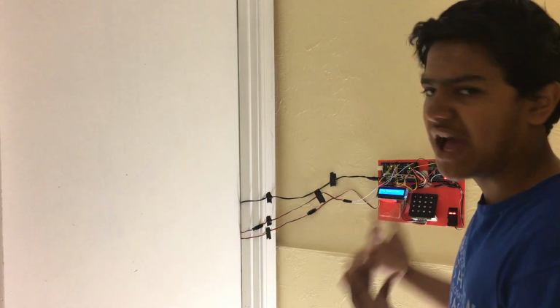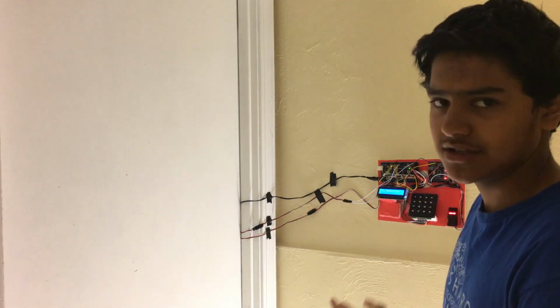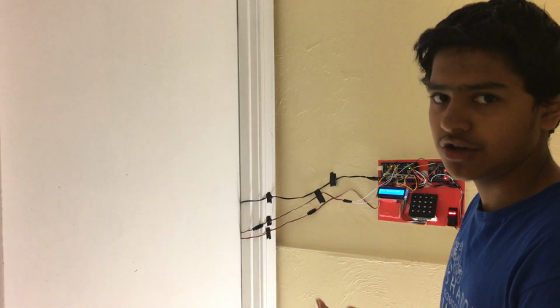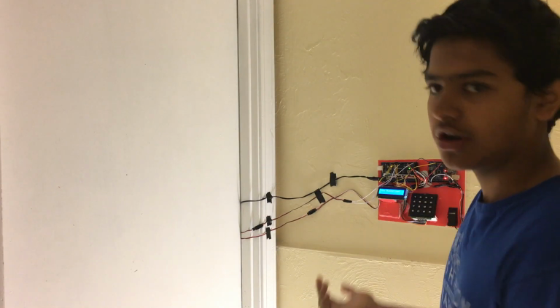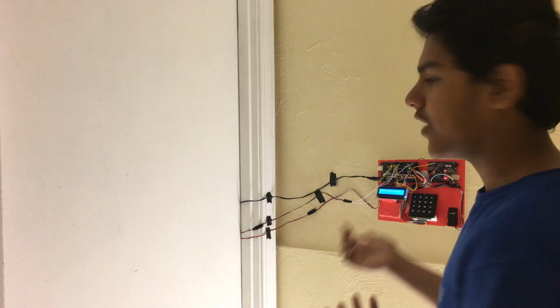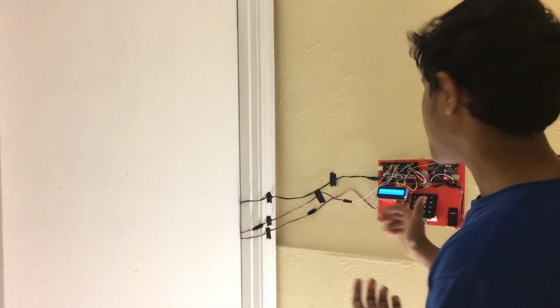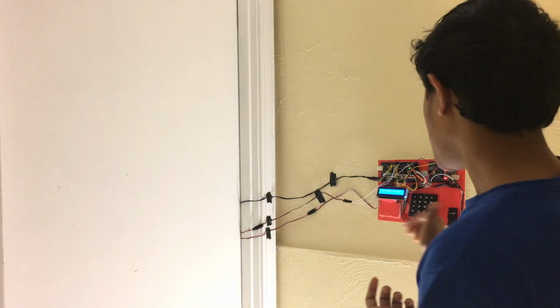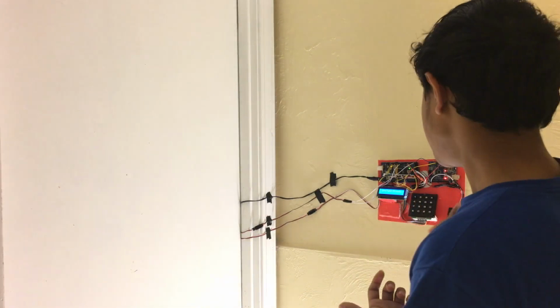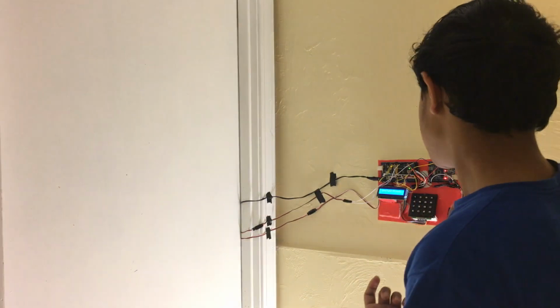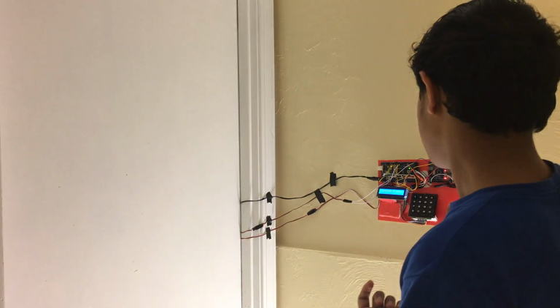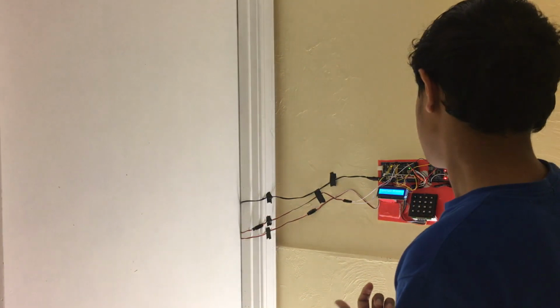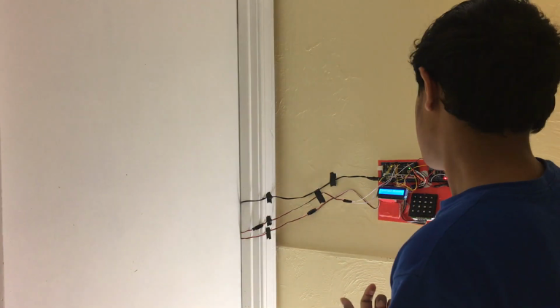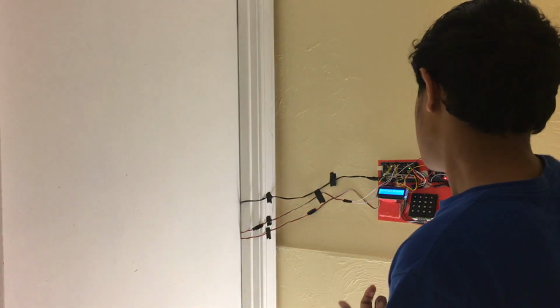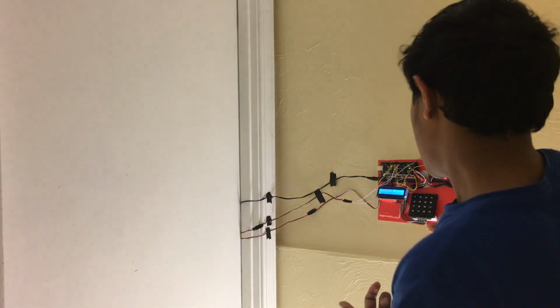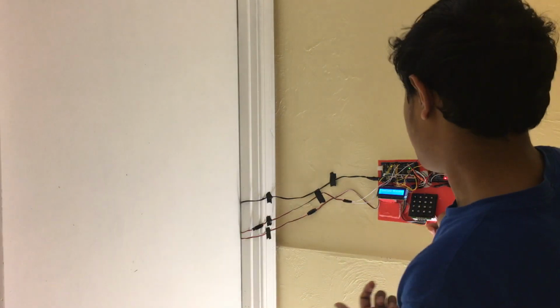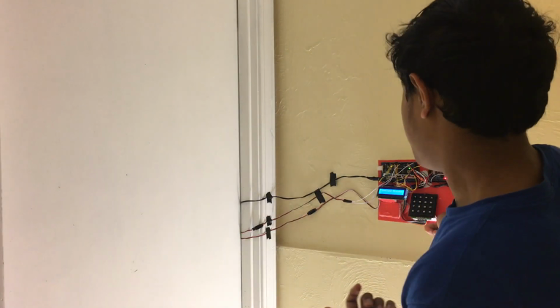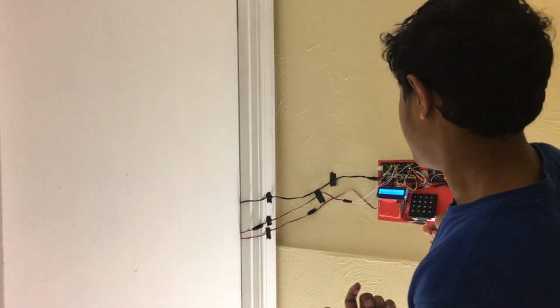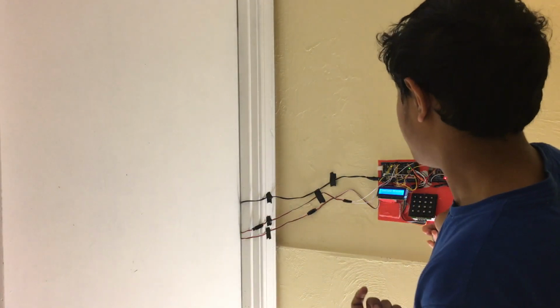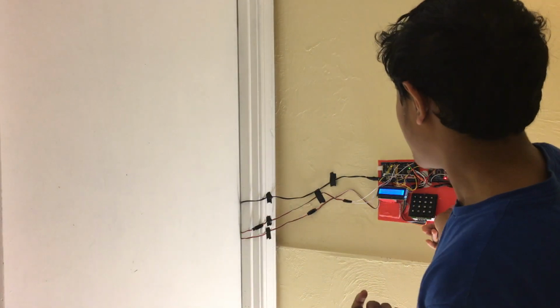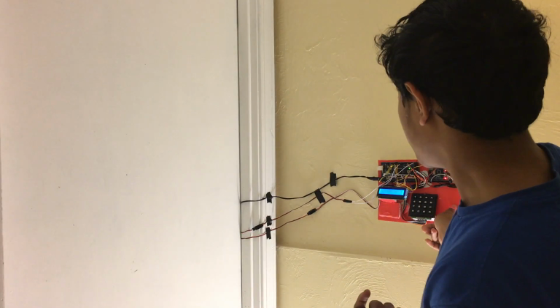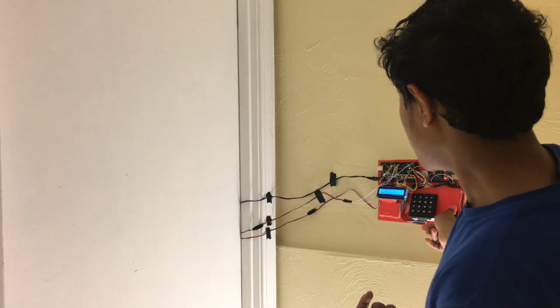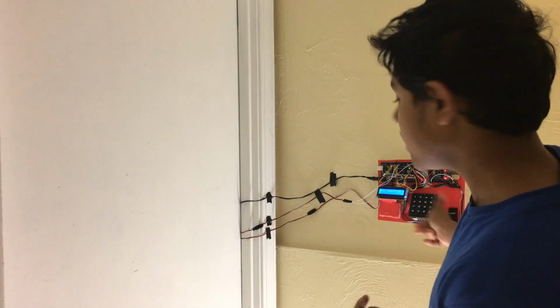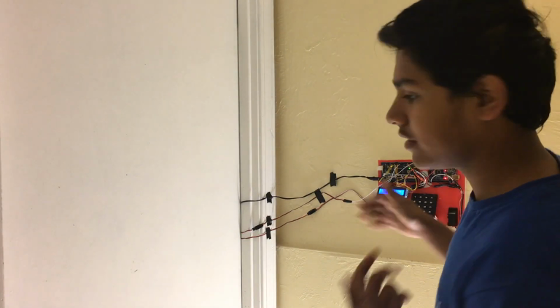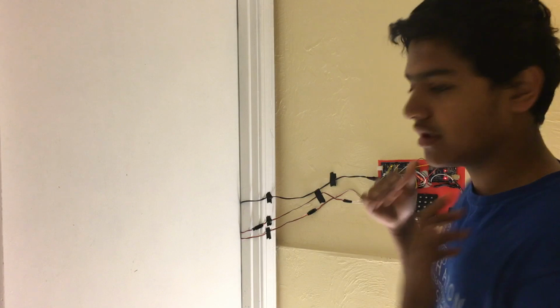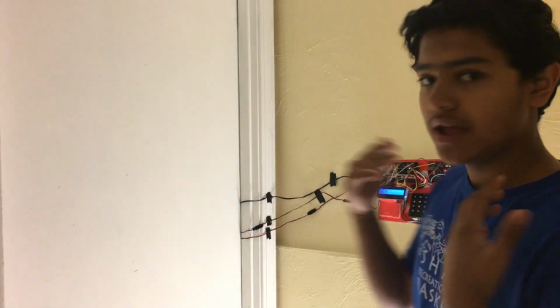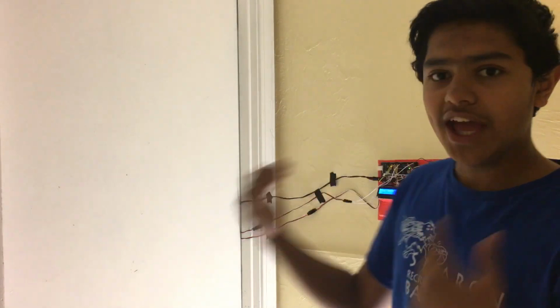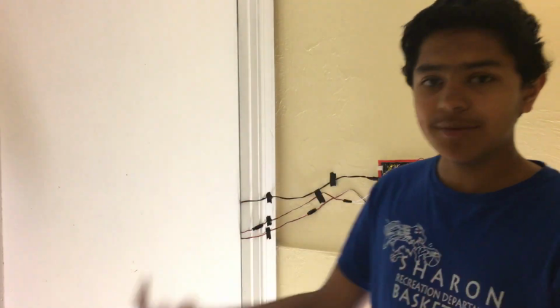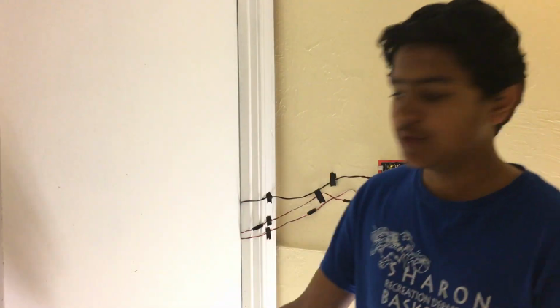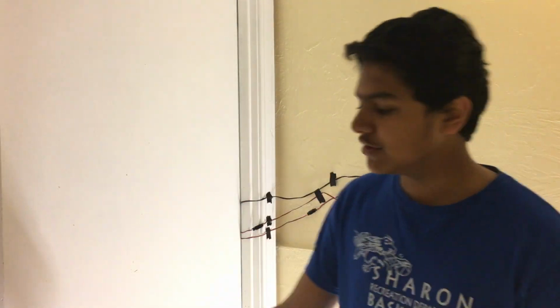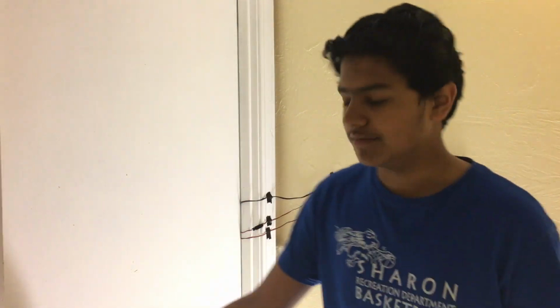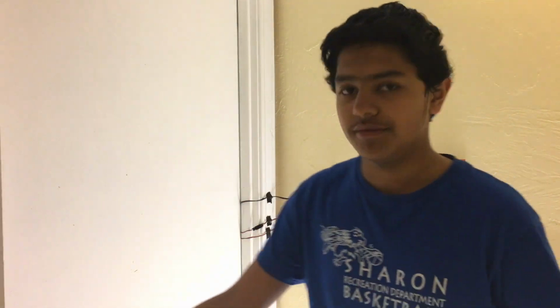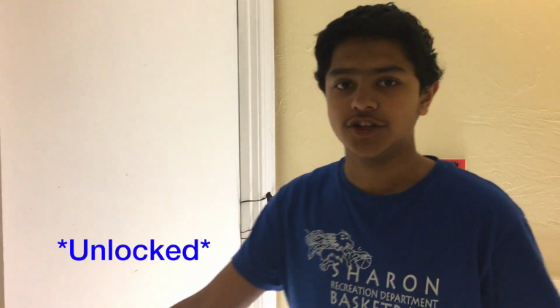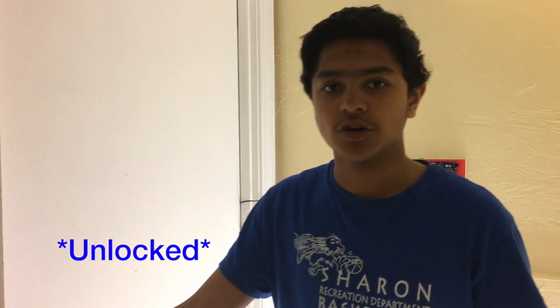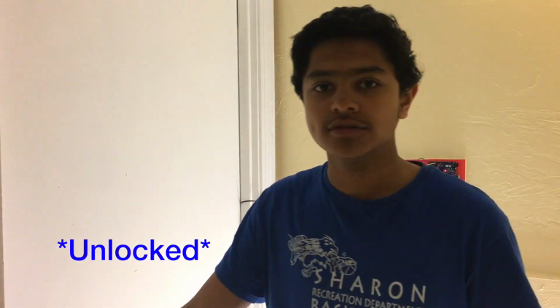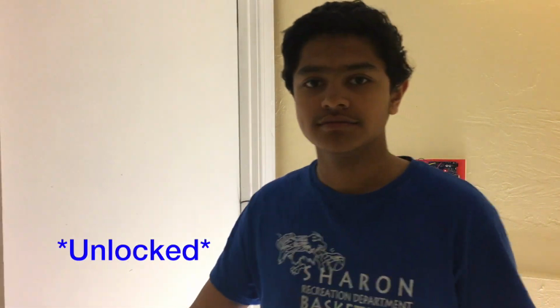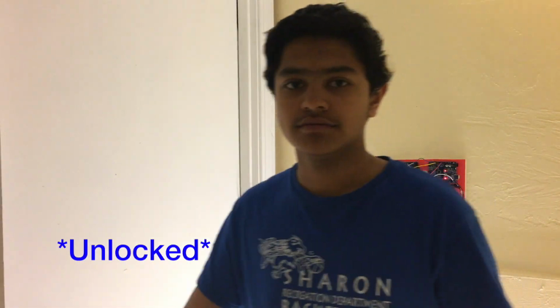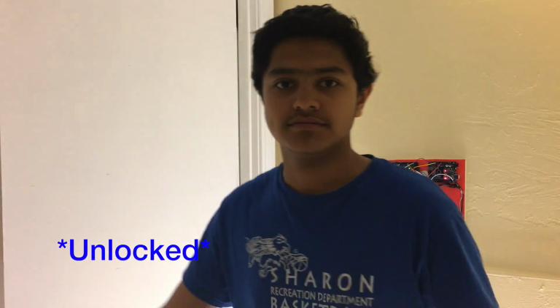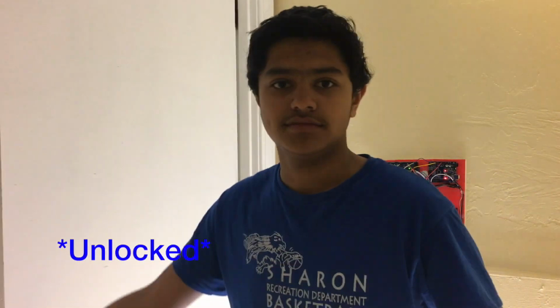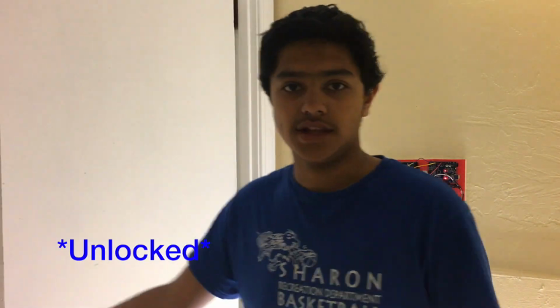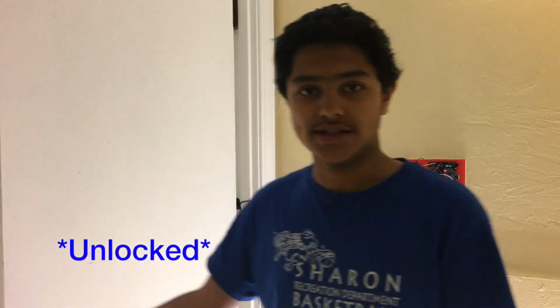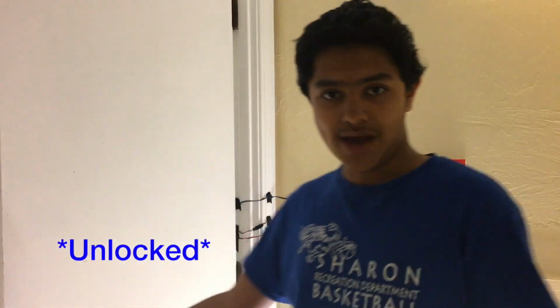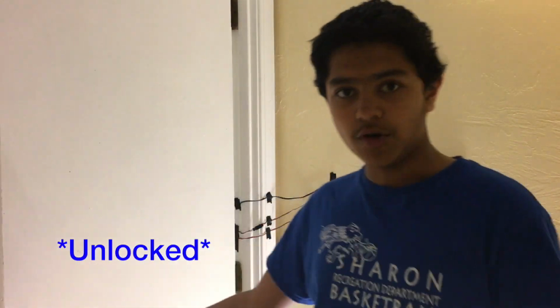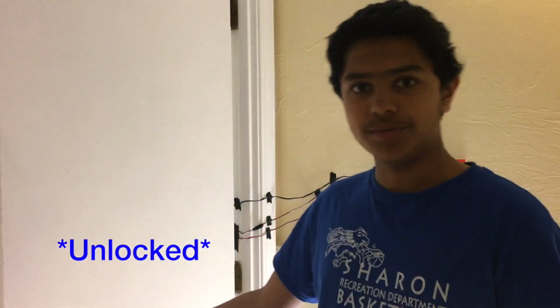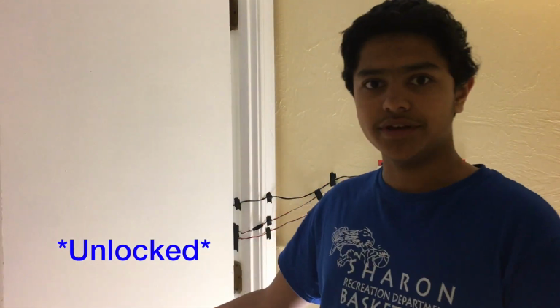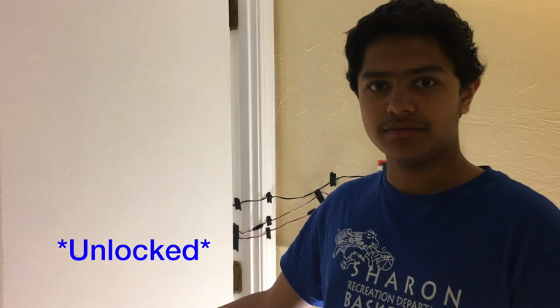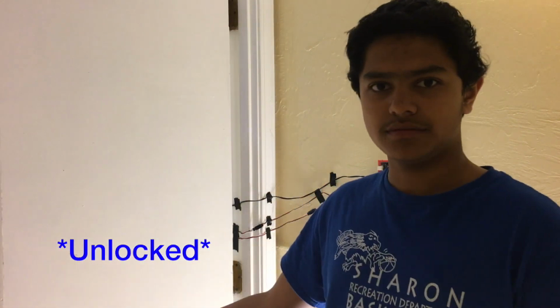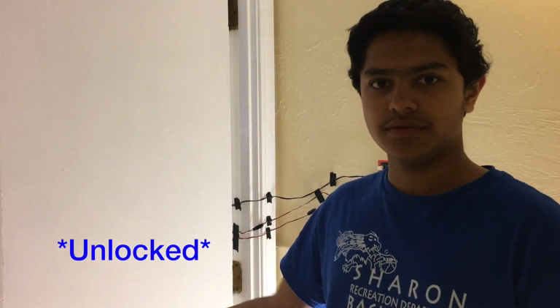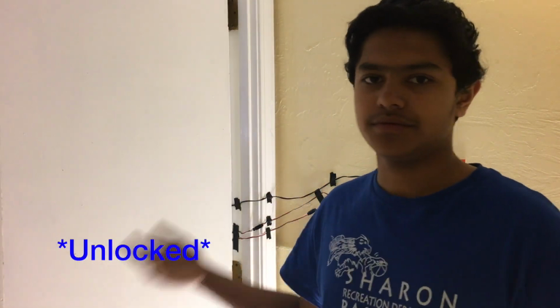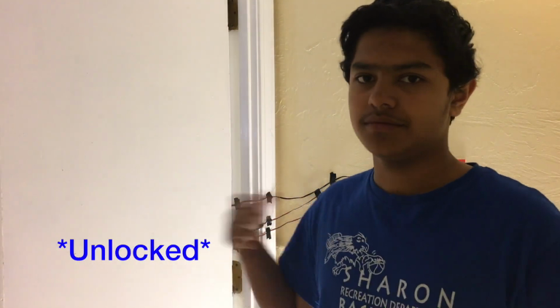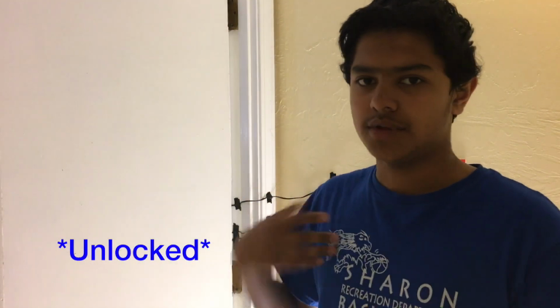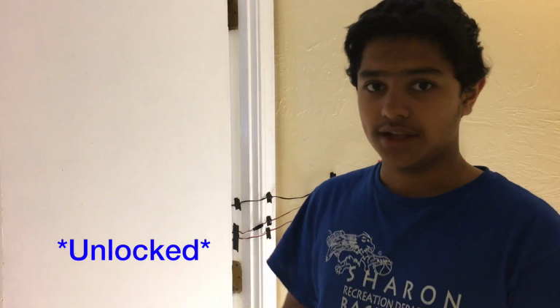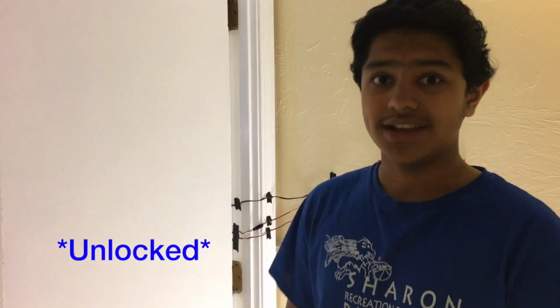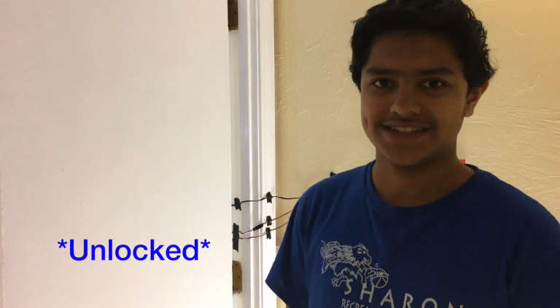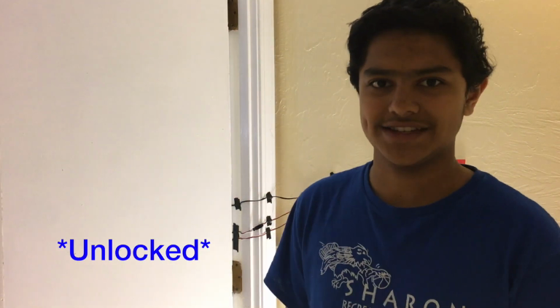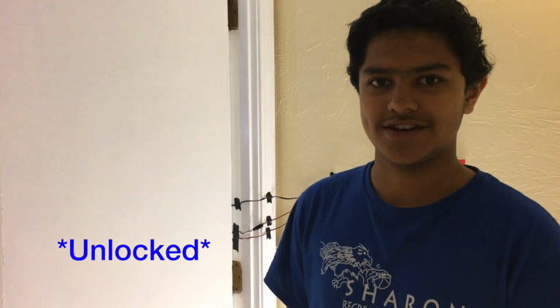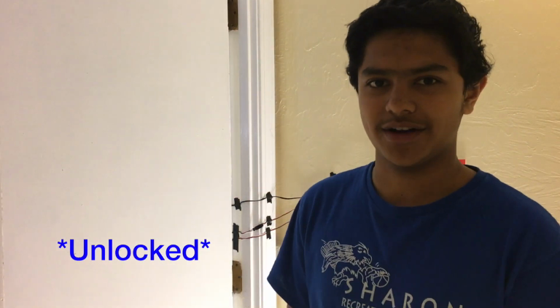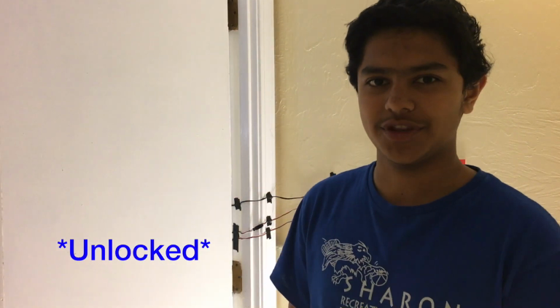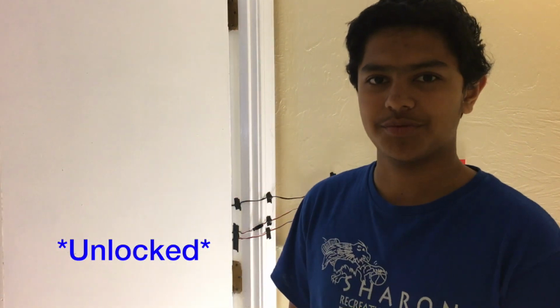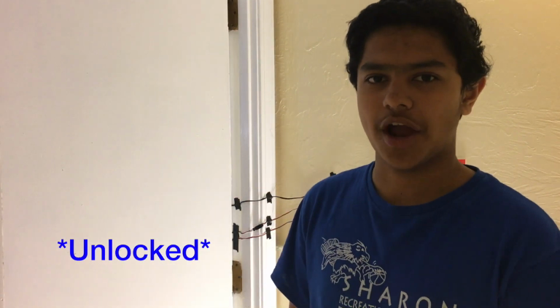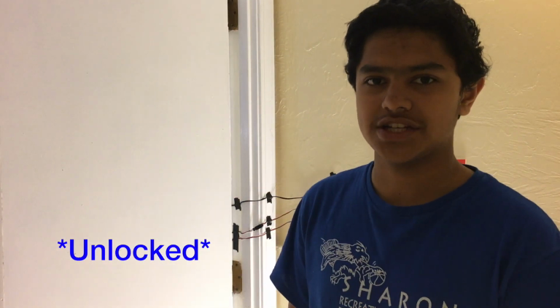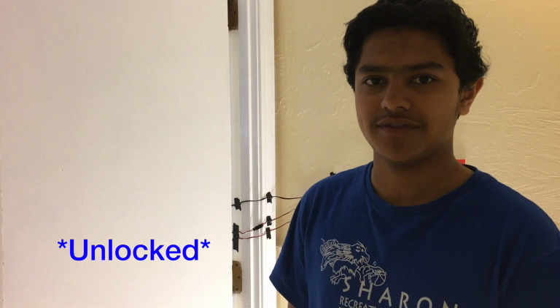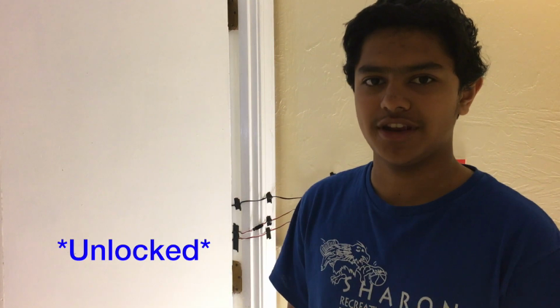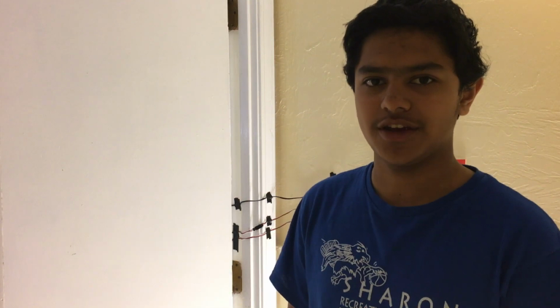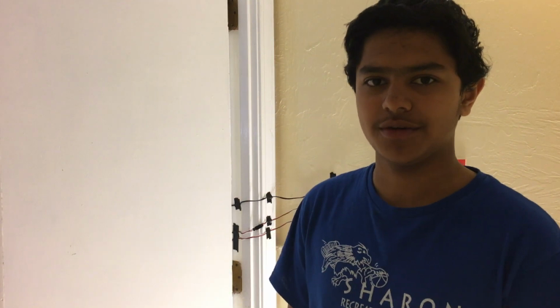Passcode authorized, completing the biolock, and boom, the door is now open. Let's get started with the project video.